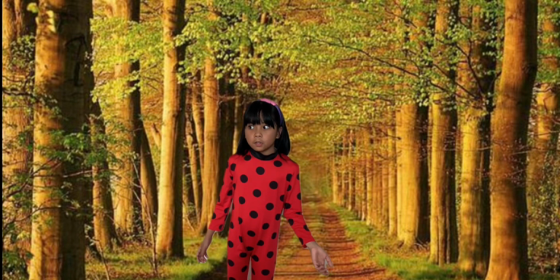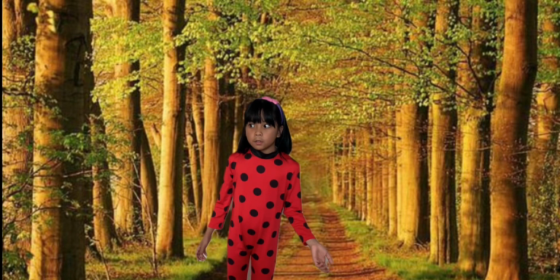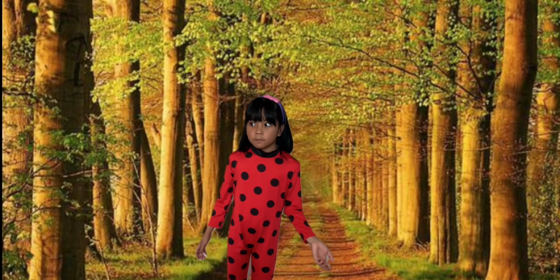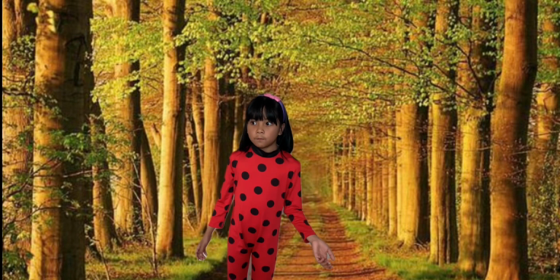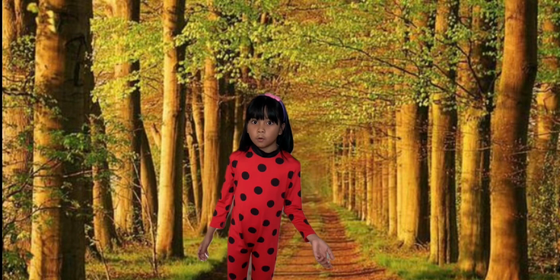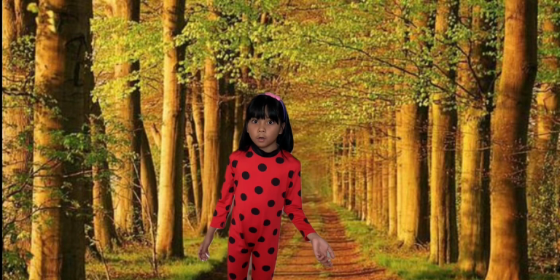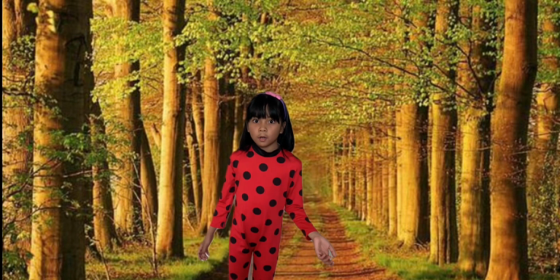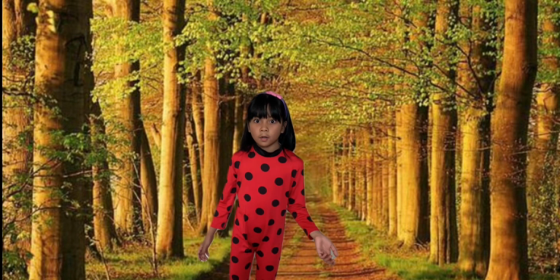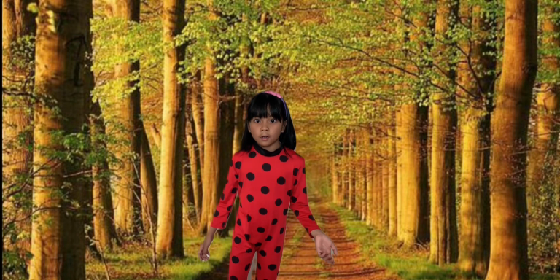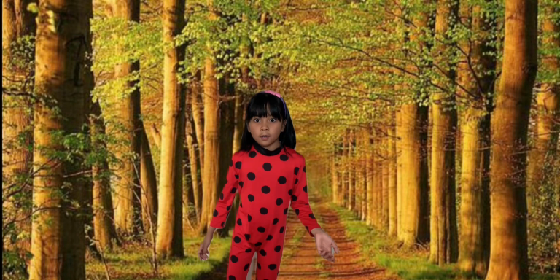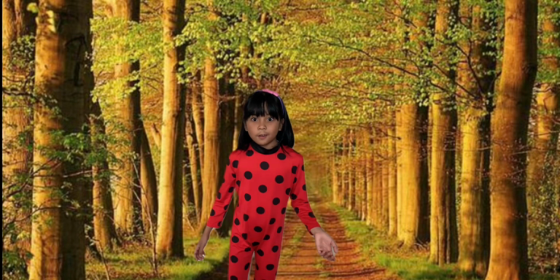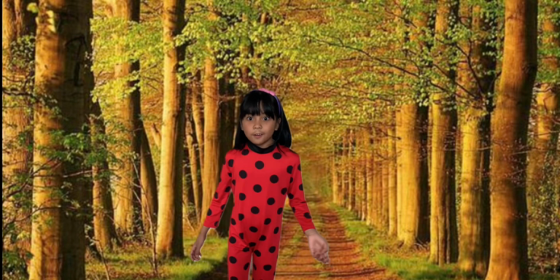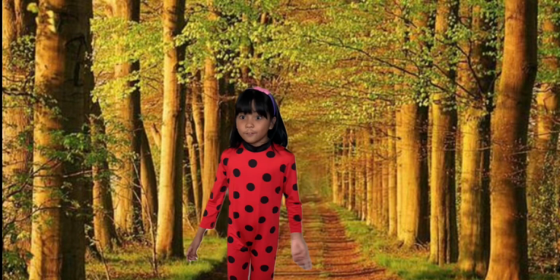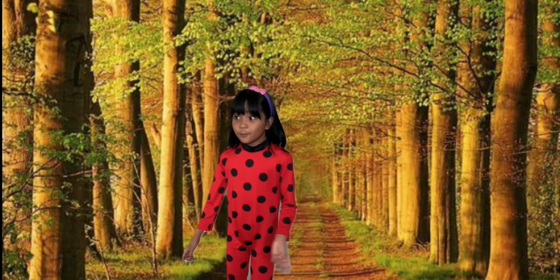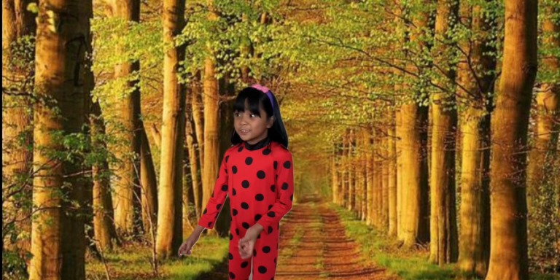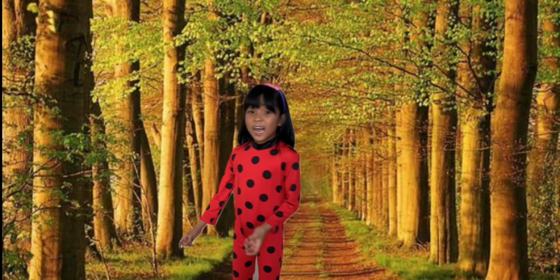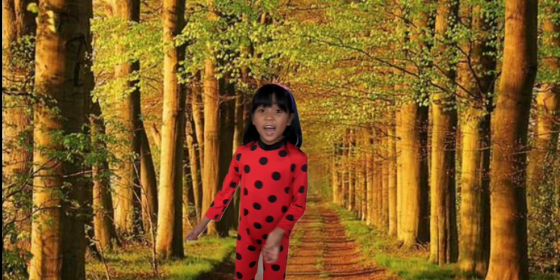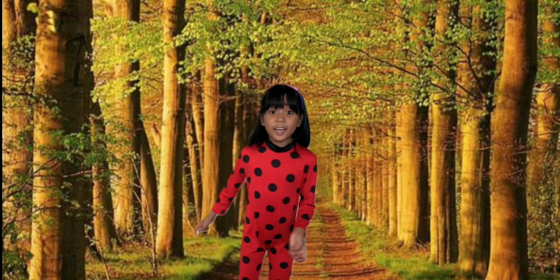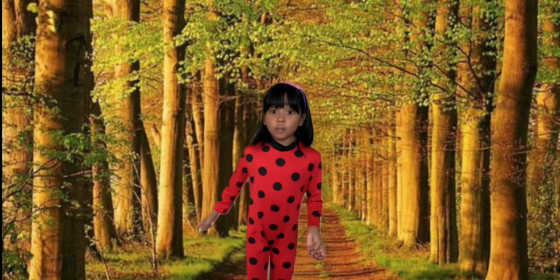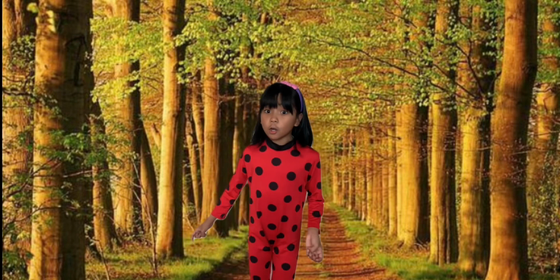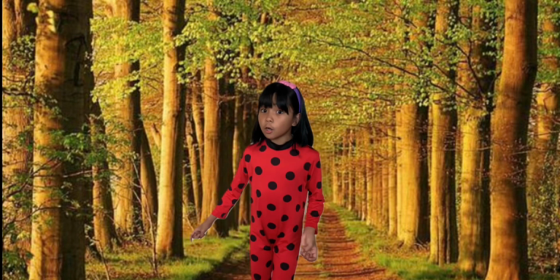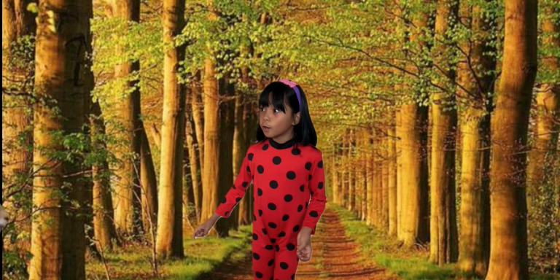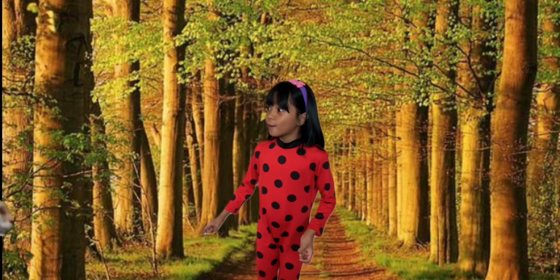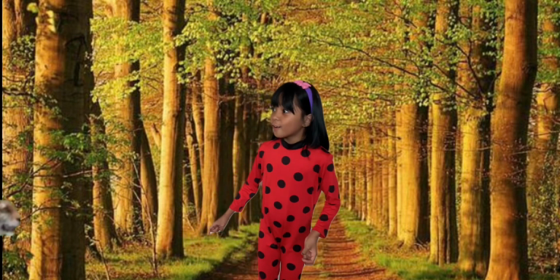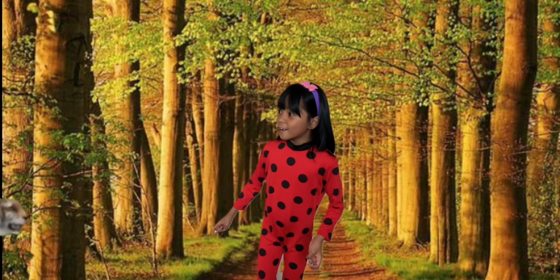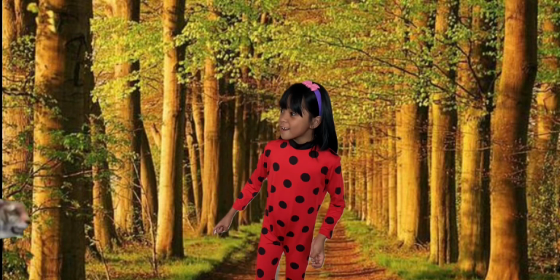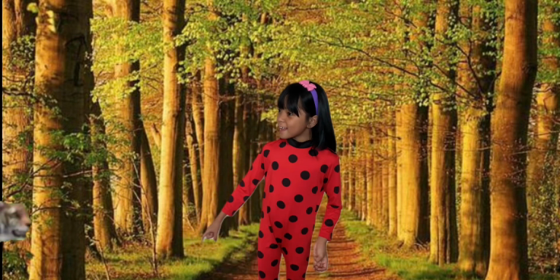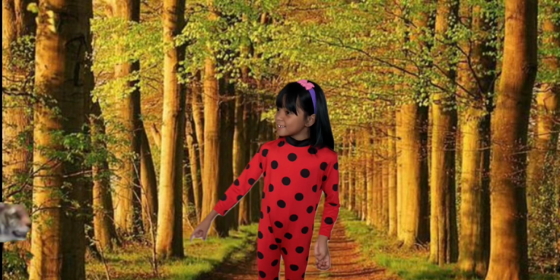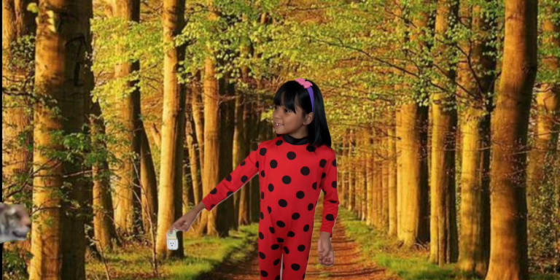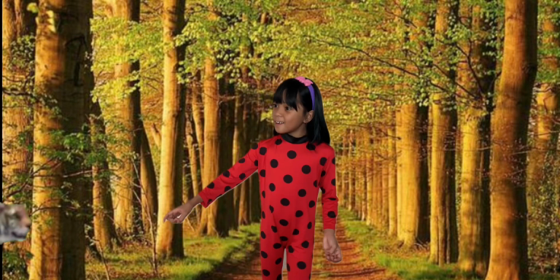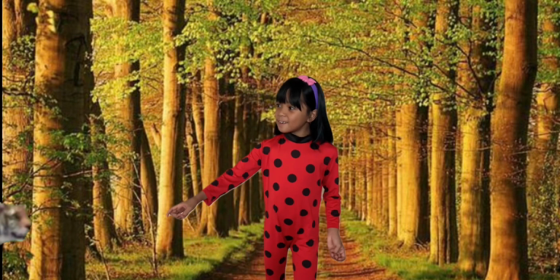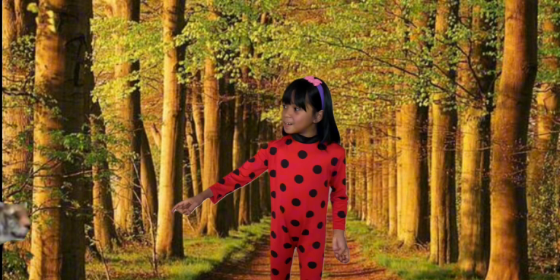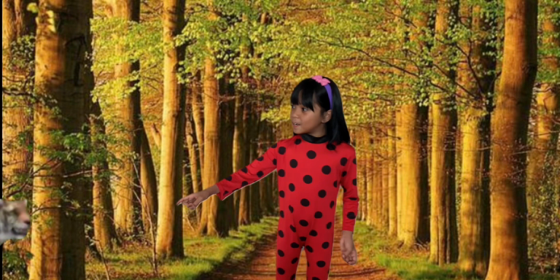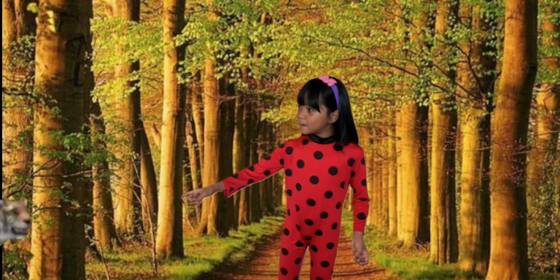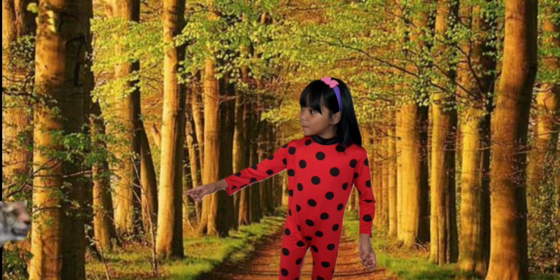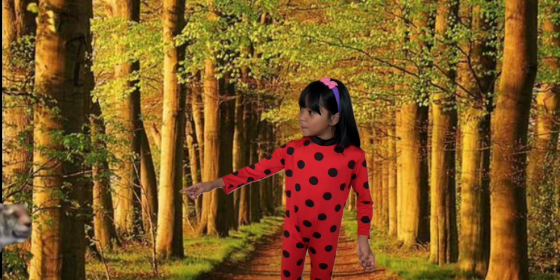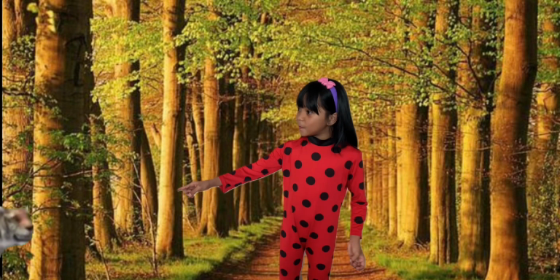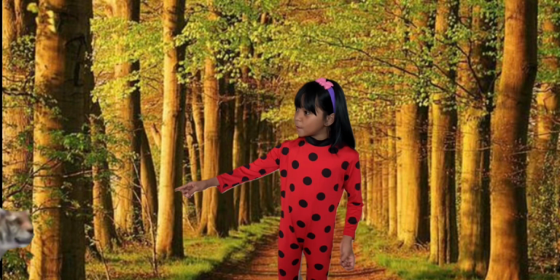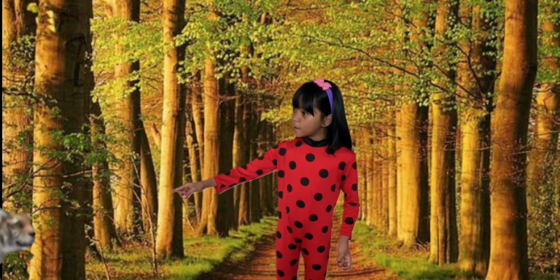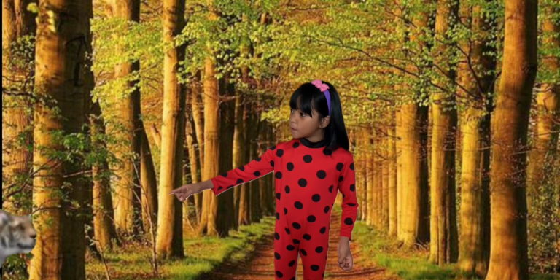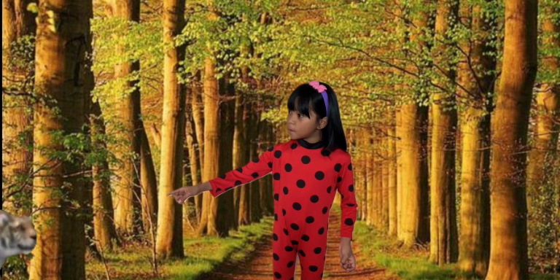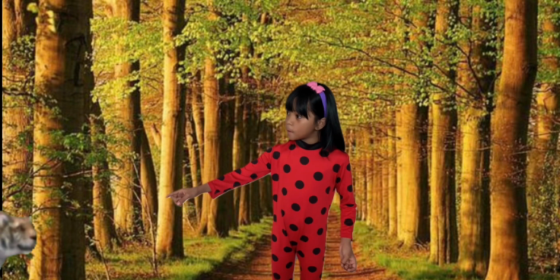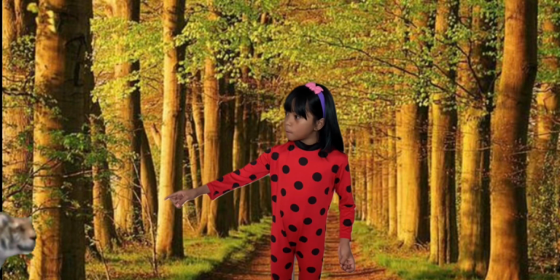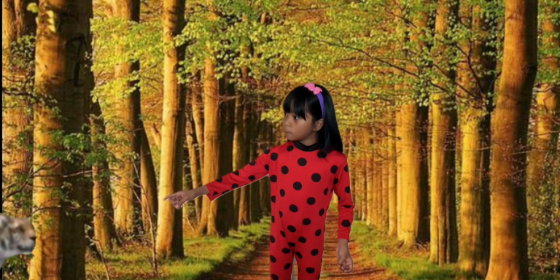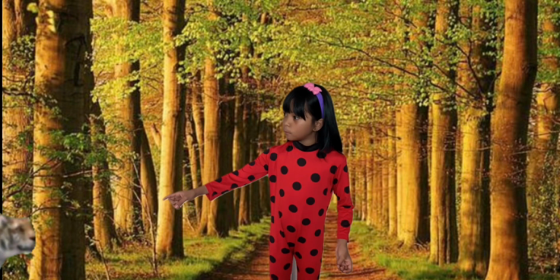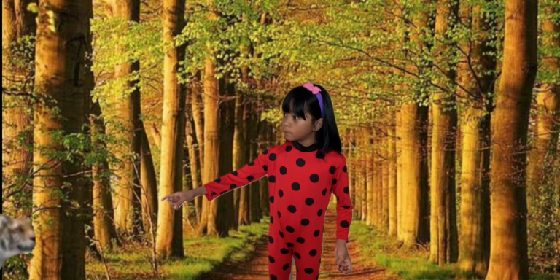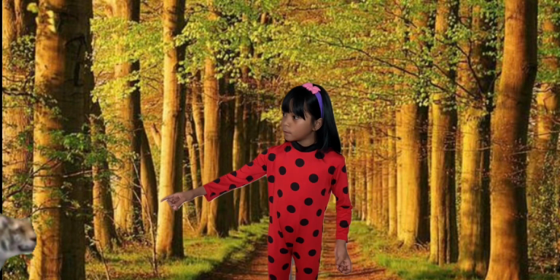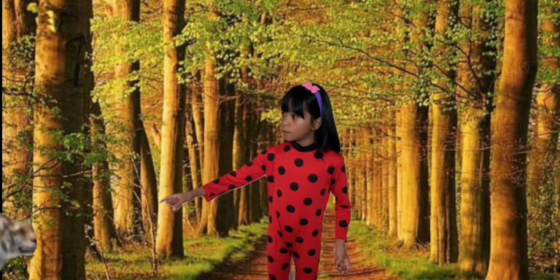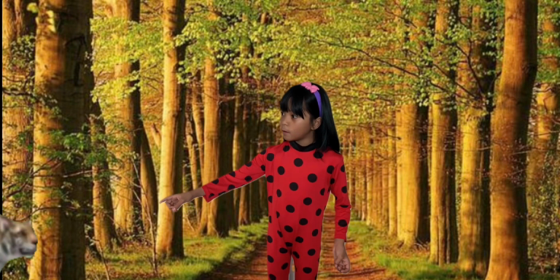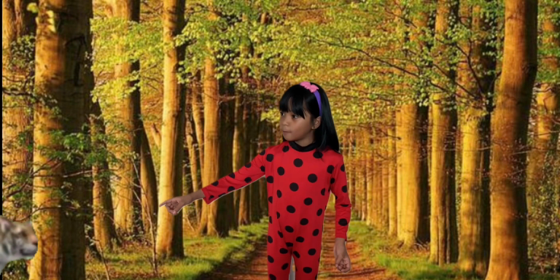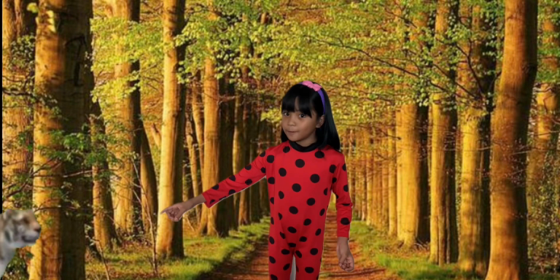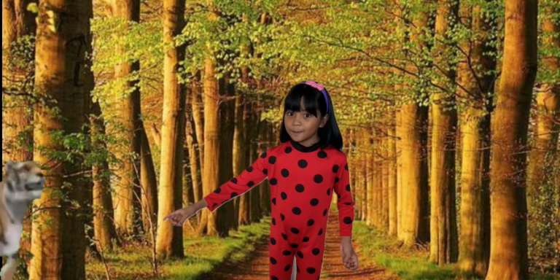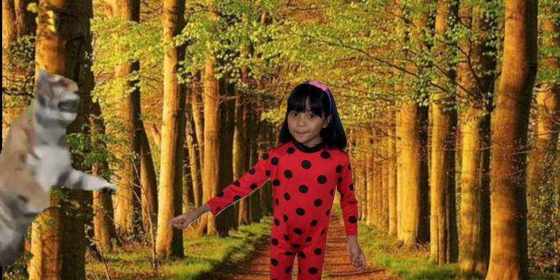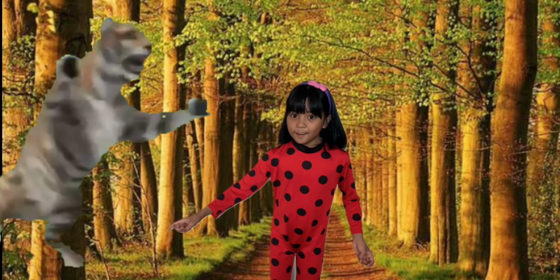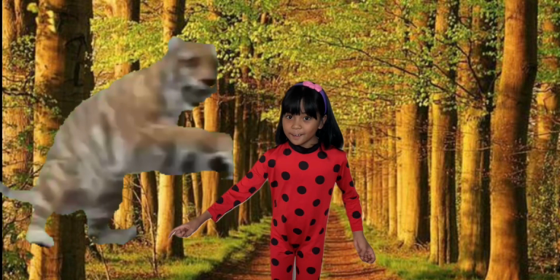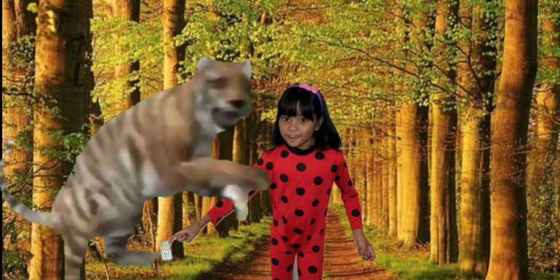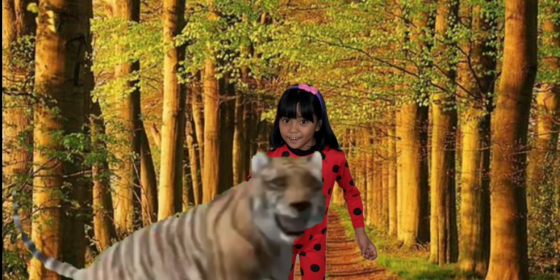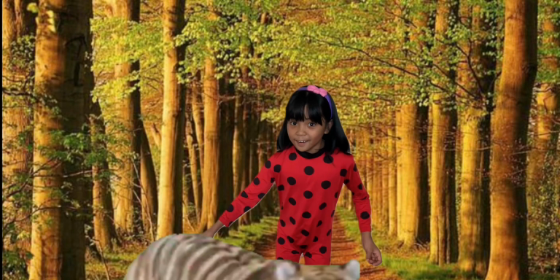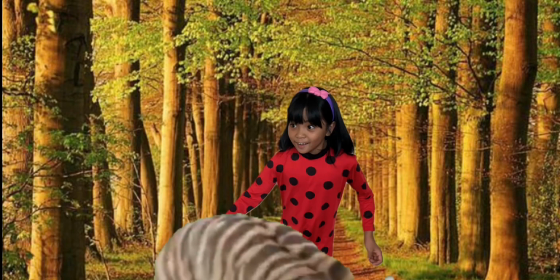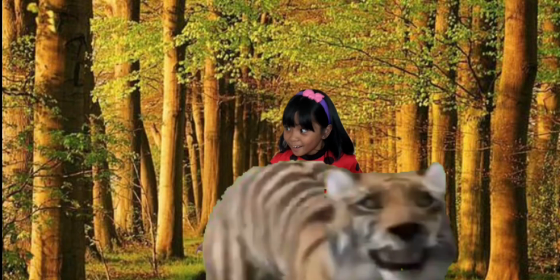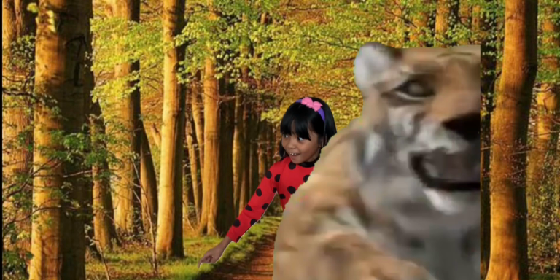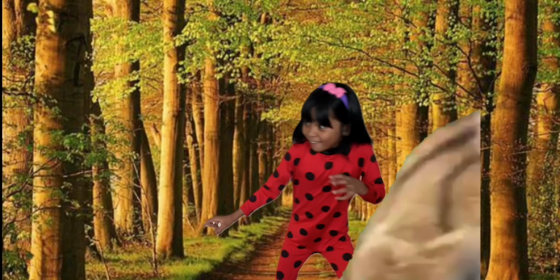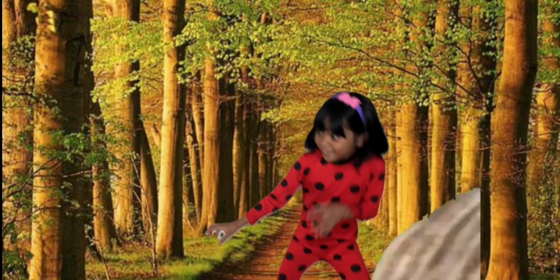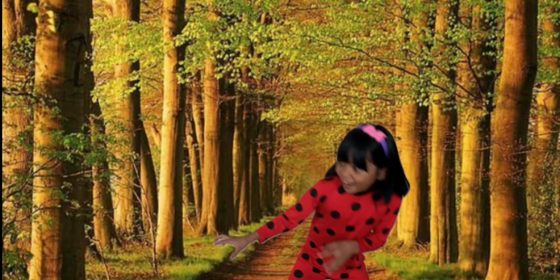The next letter is T for Tiger! It's so cool! Oh no!